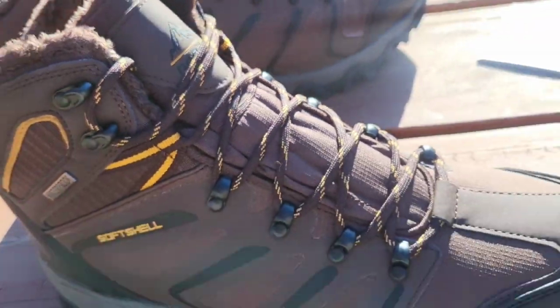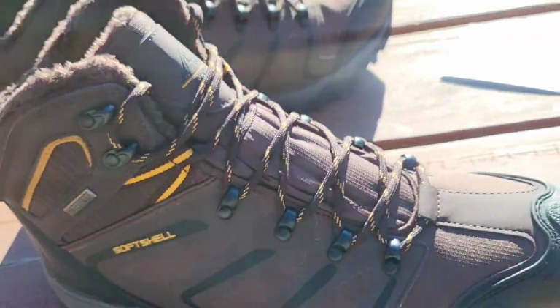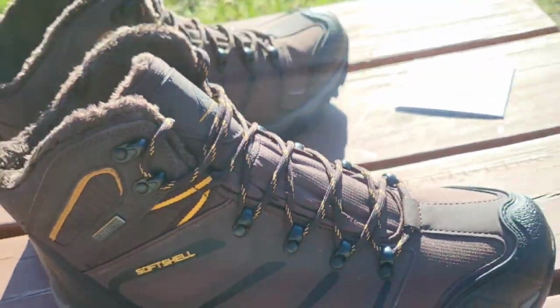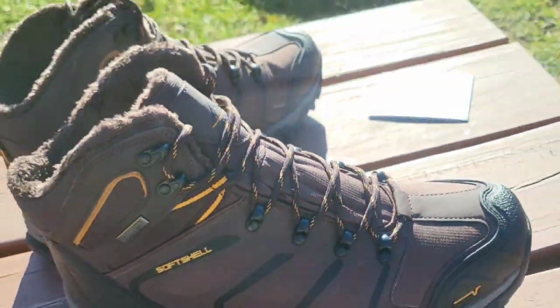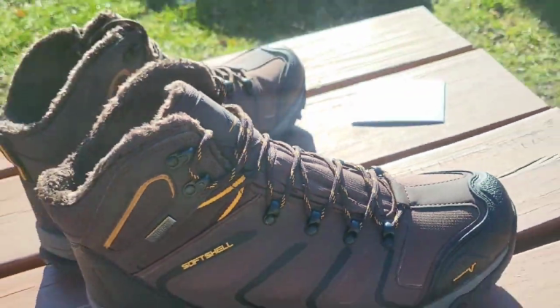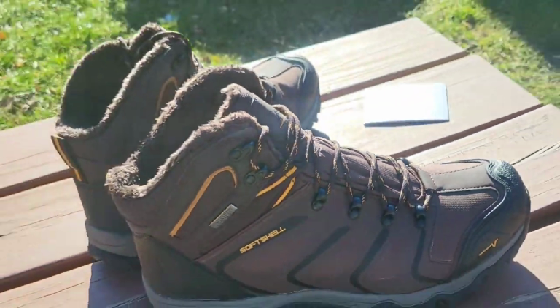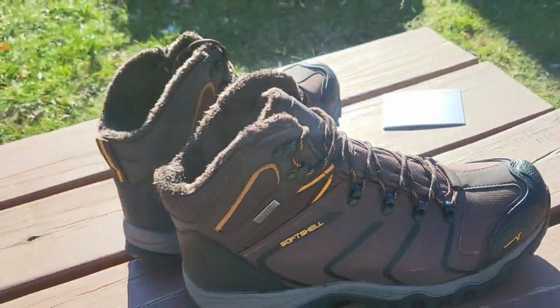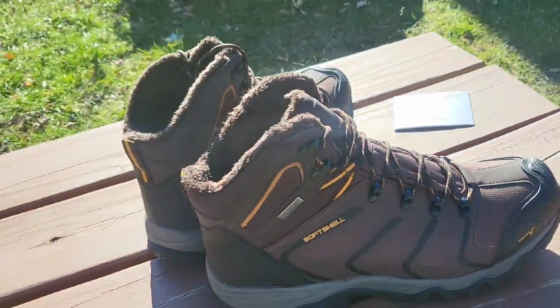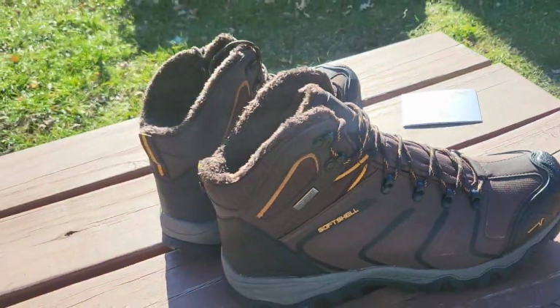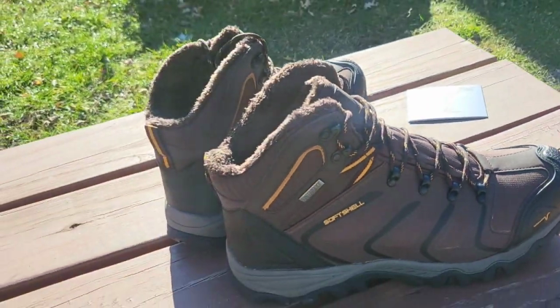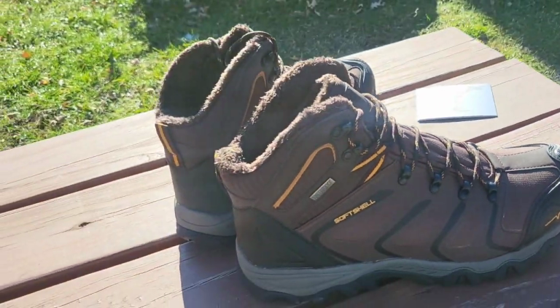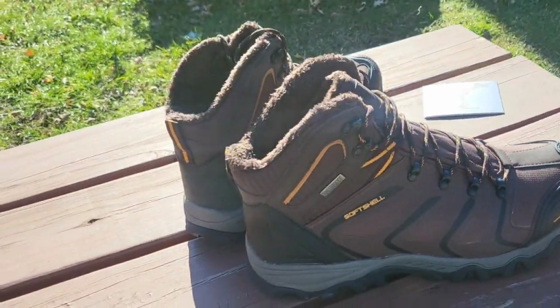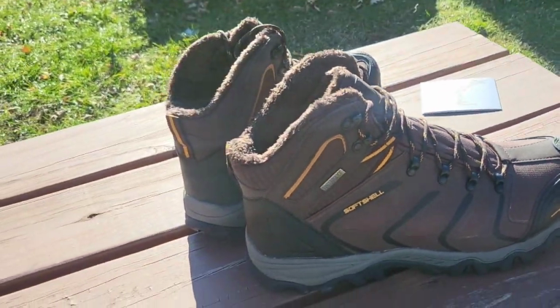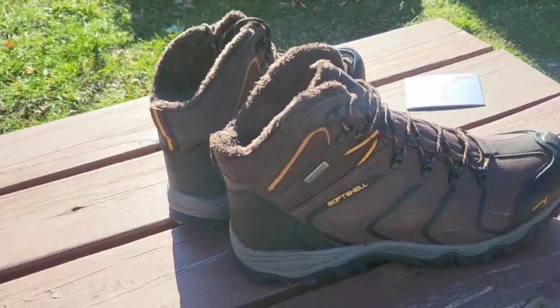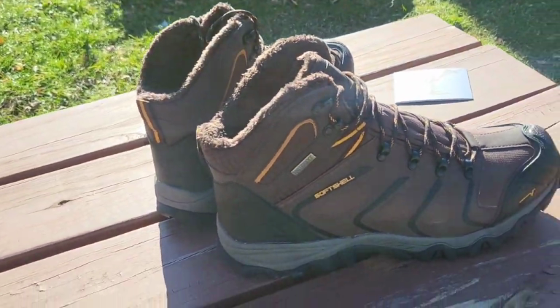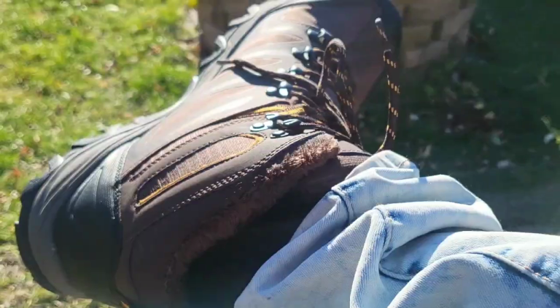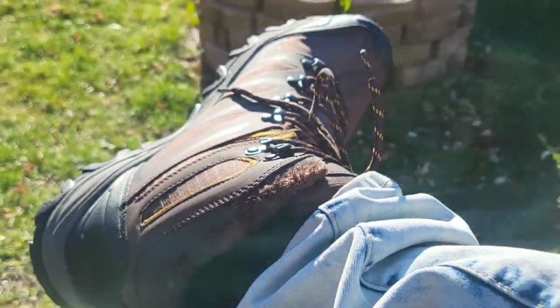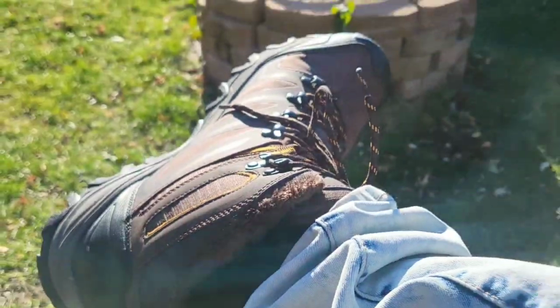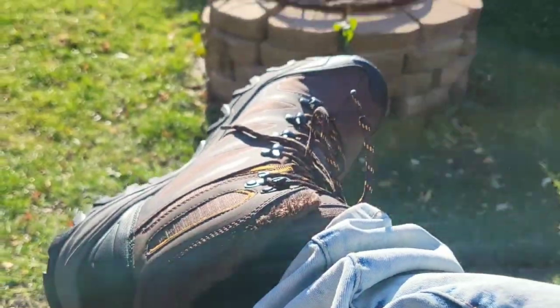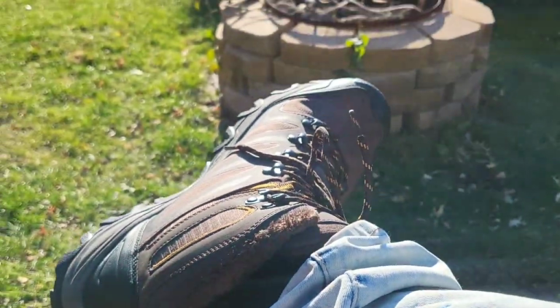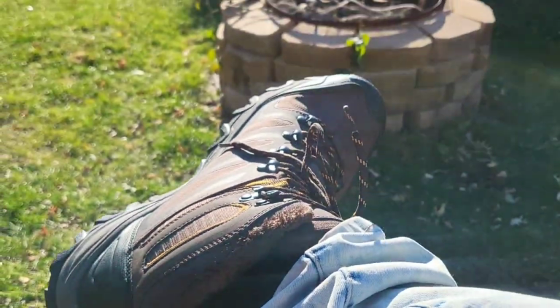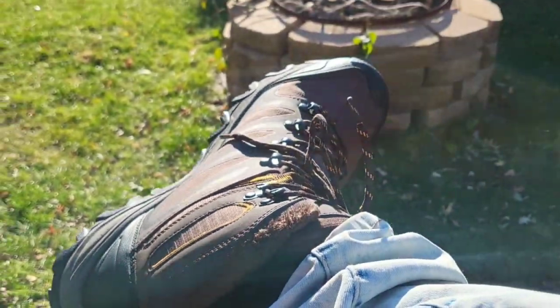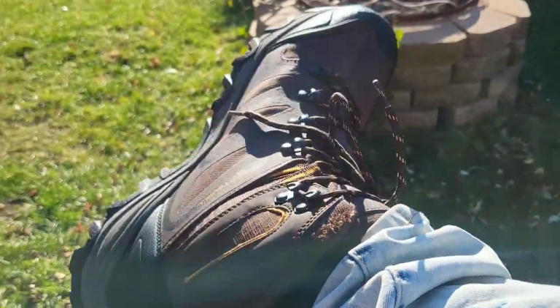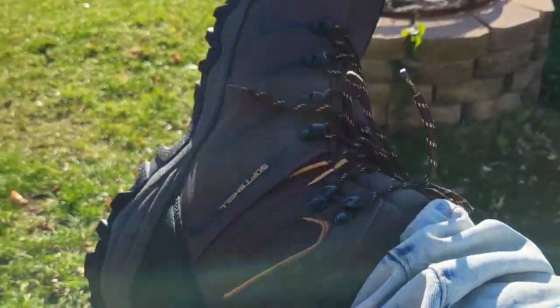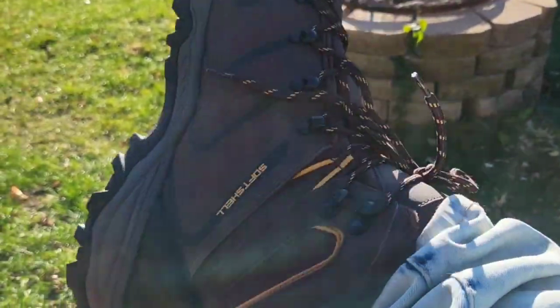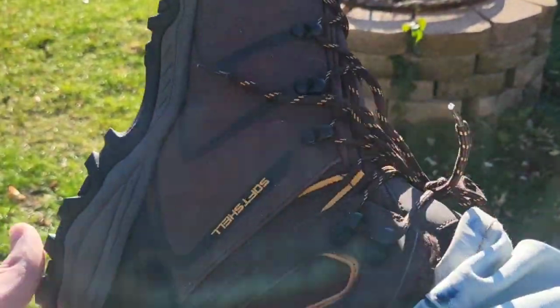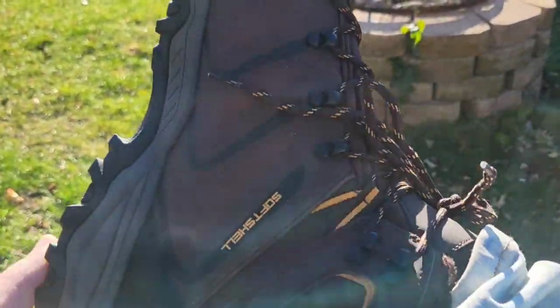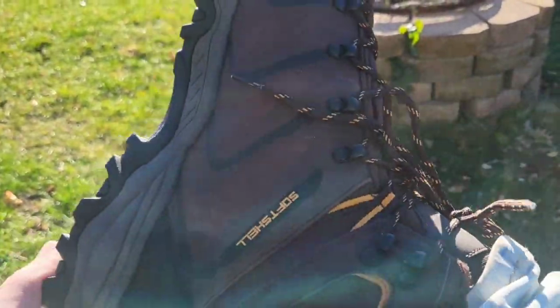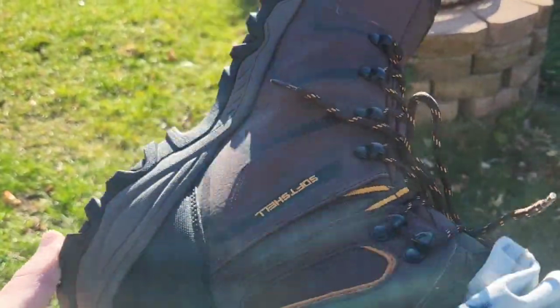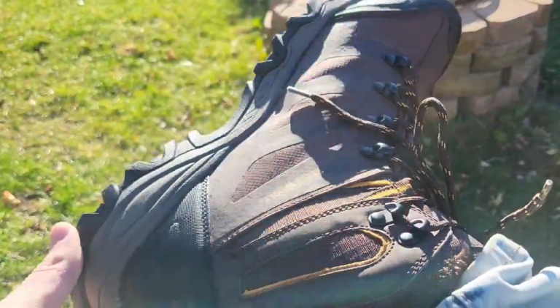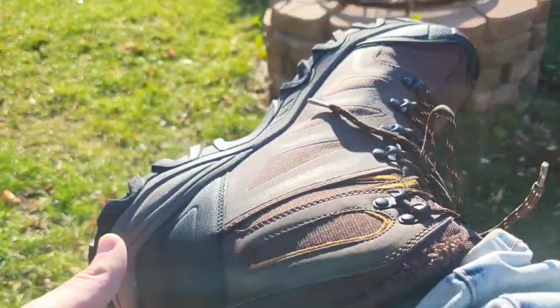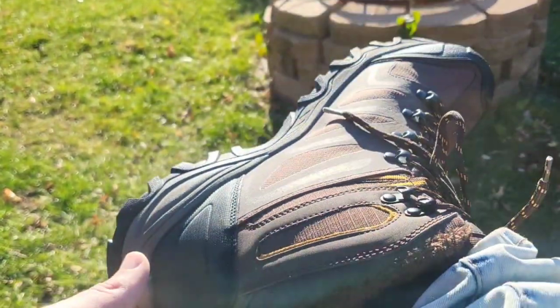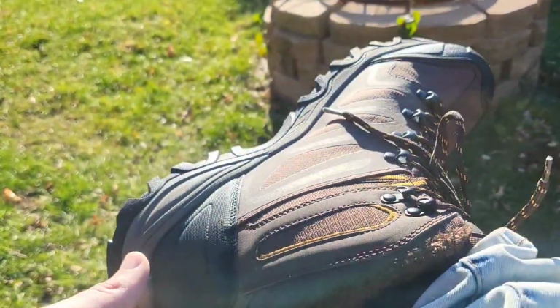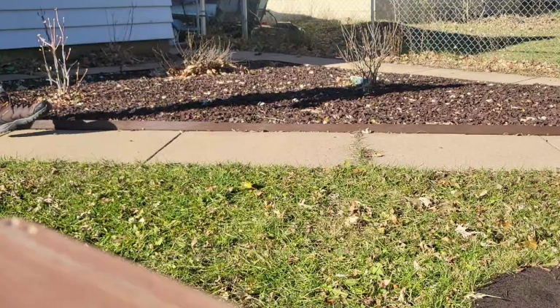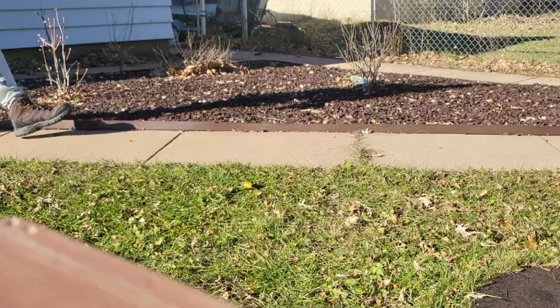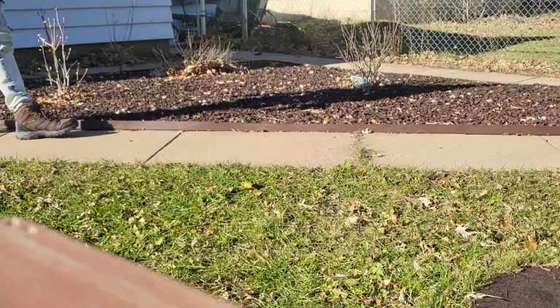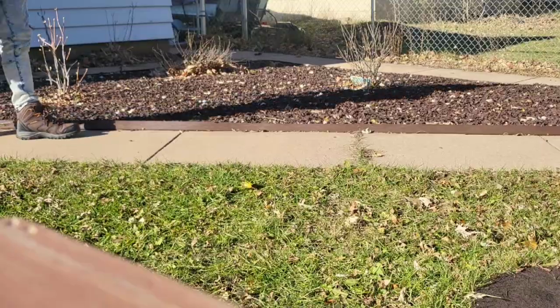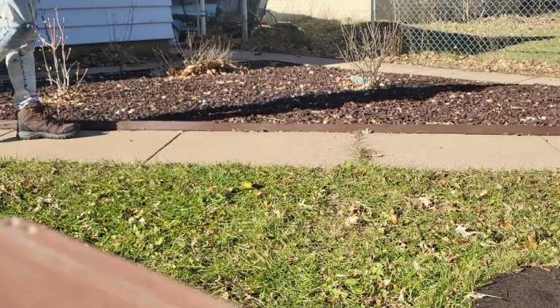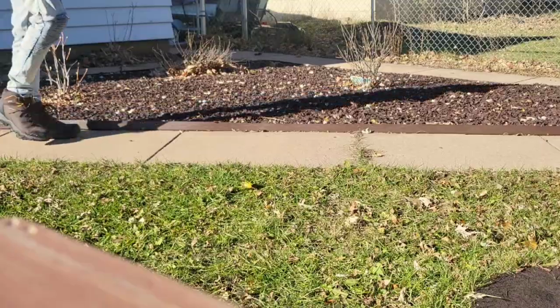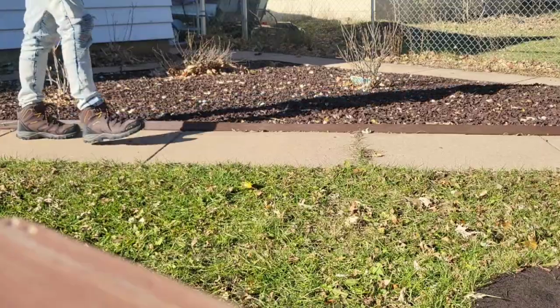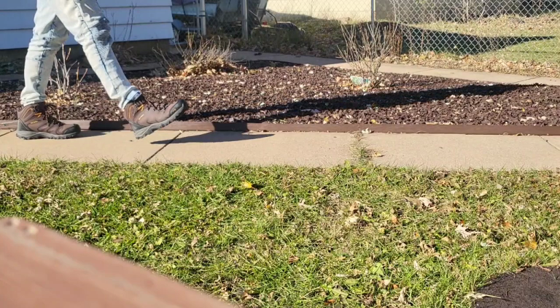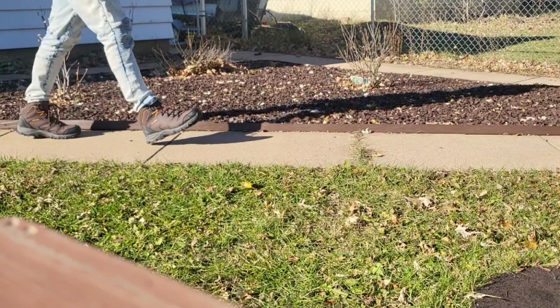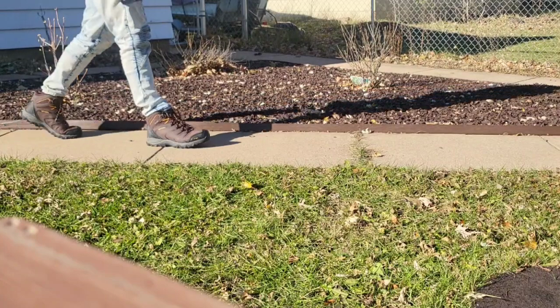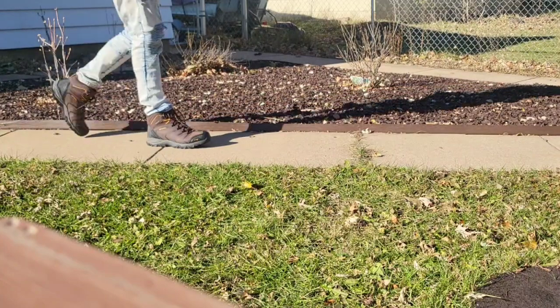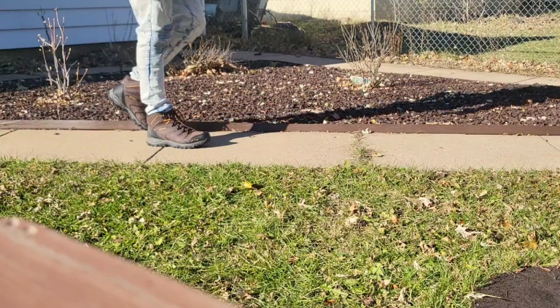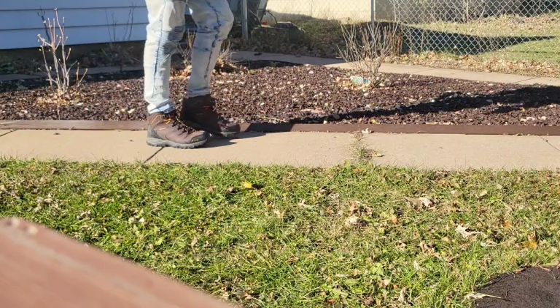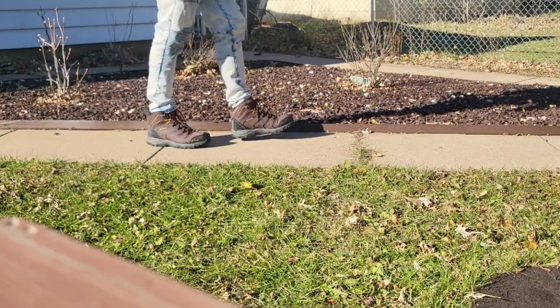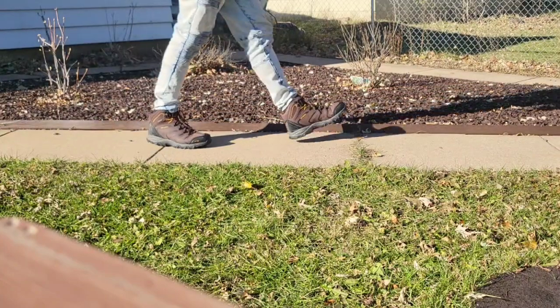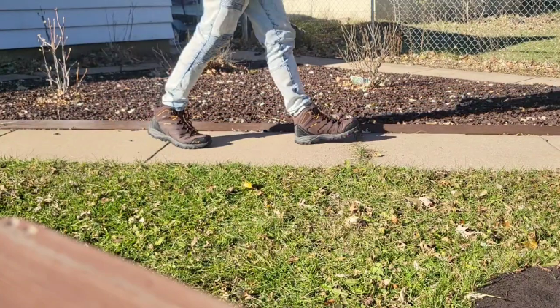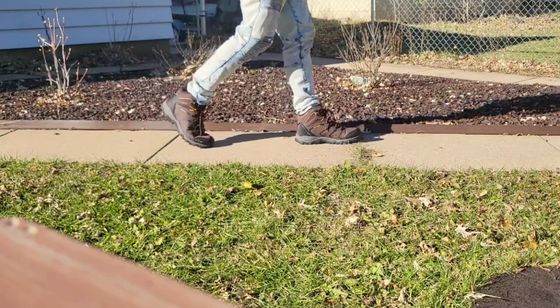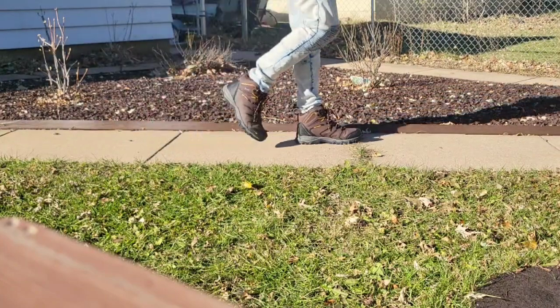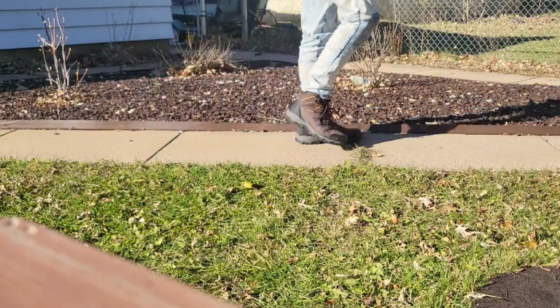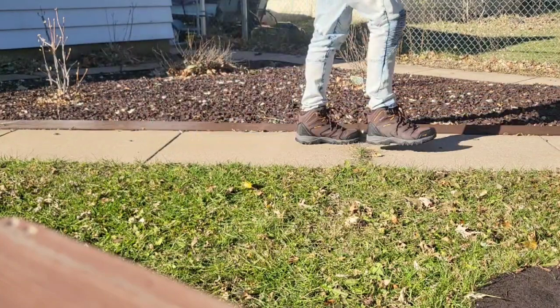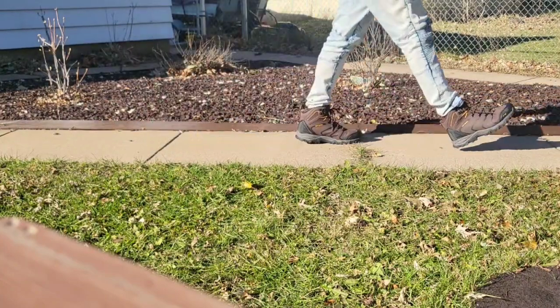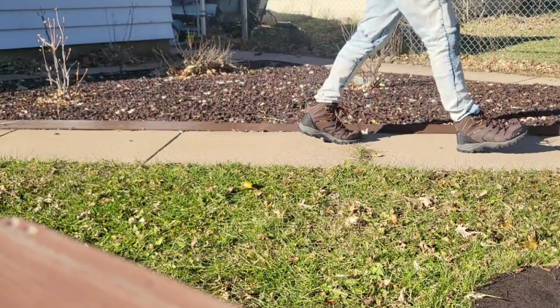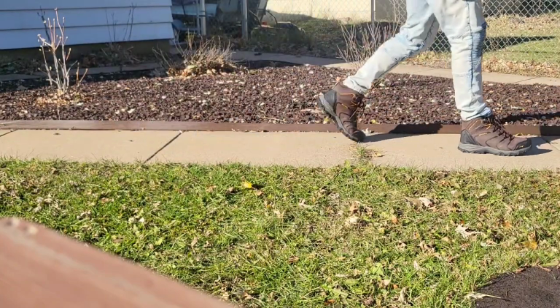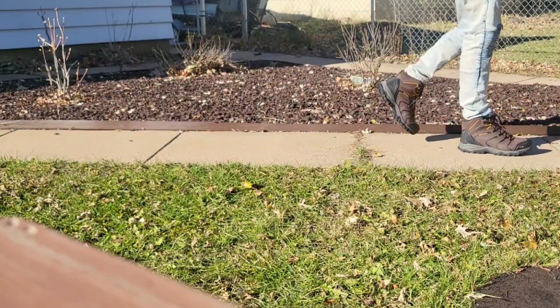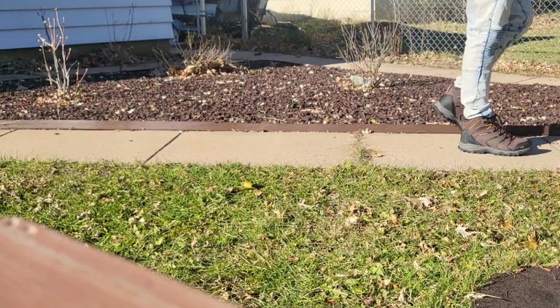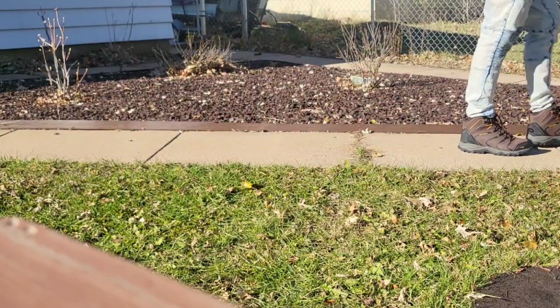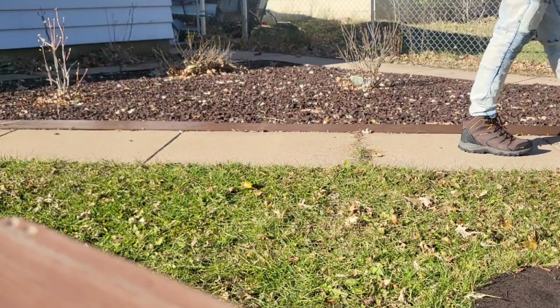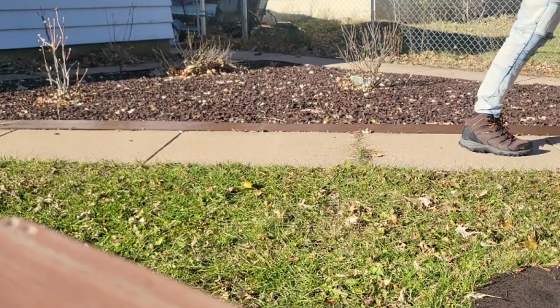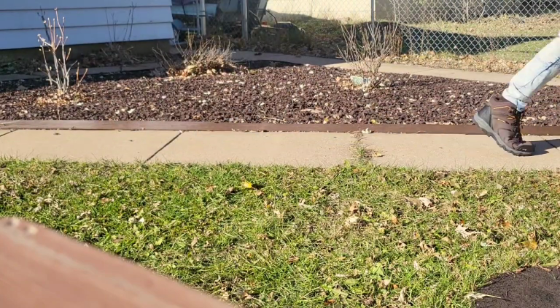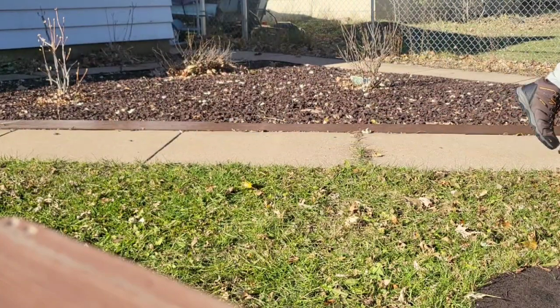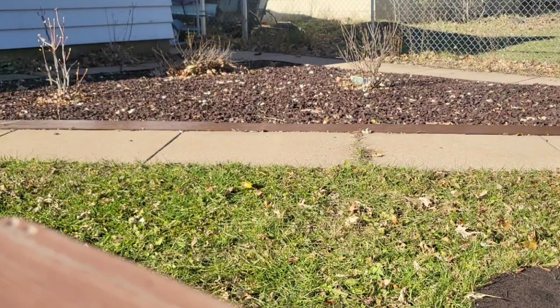Let's try these on. Super comfortable and nice looking here. And they look good. Very cool.